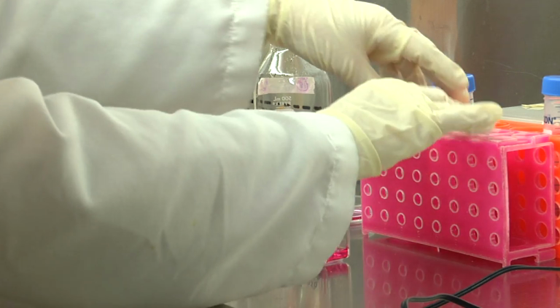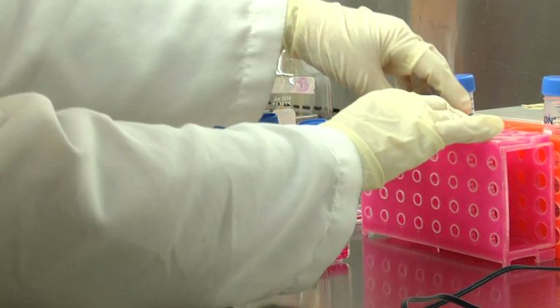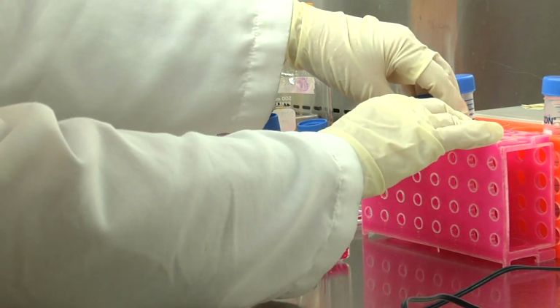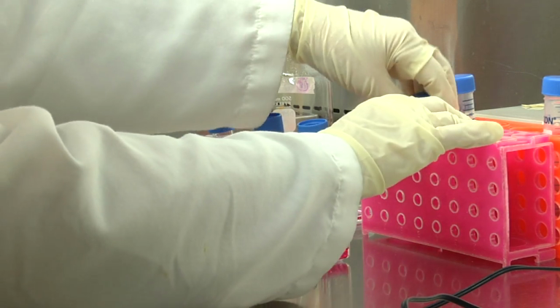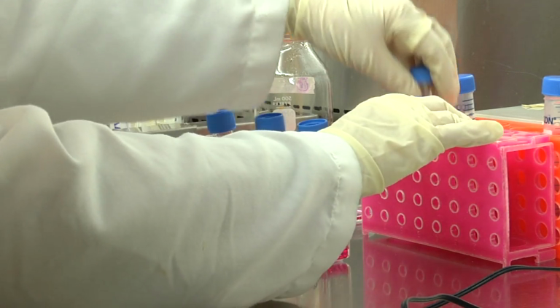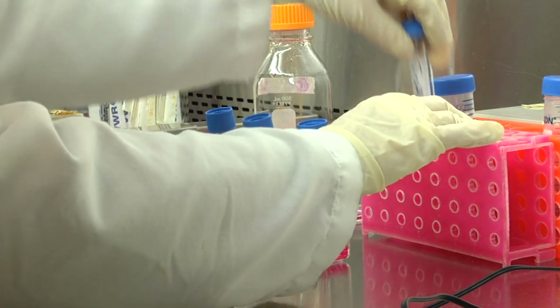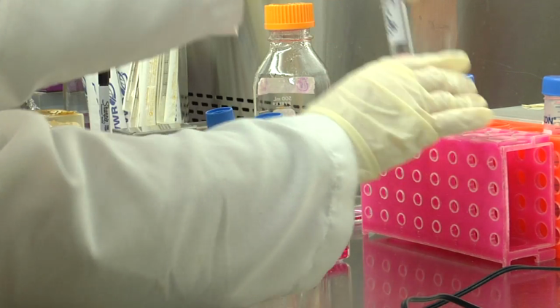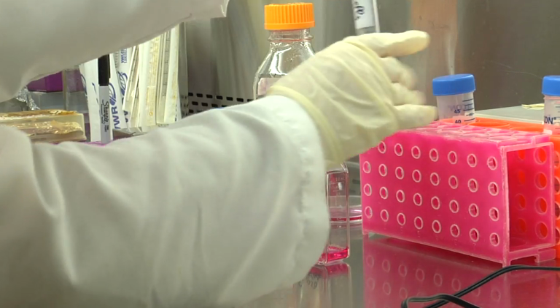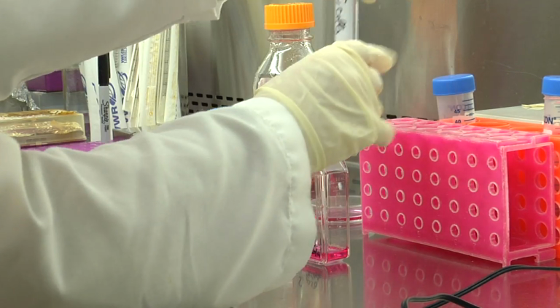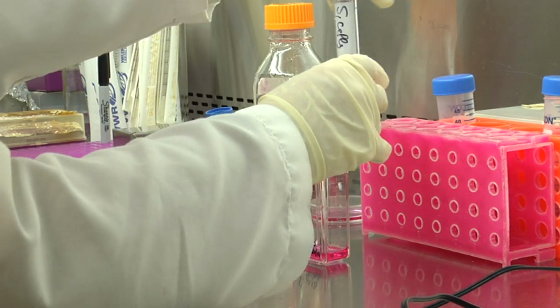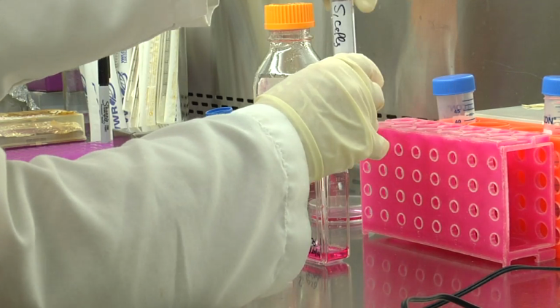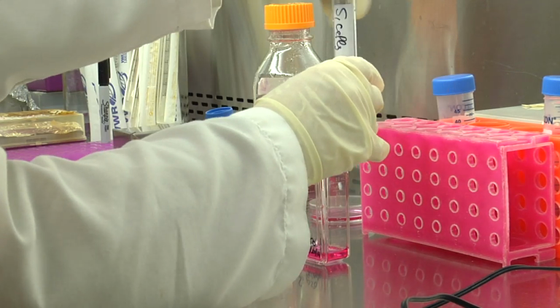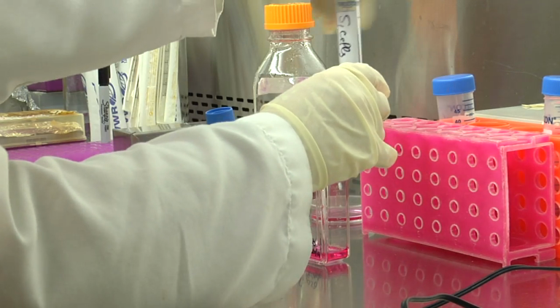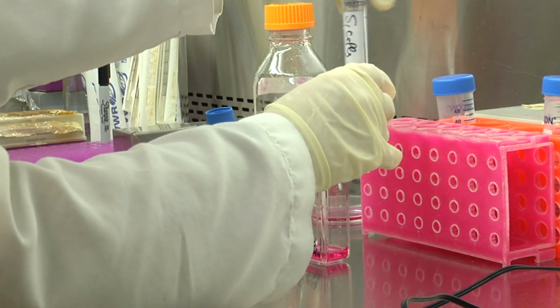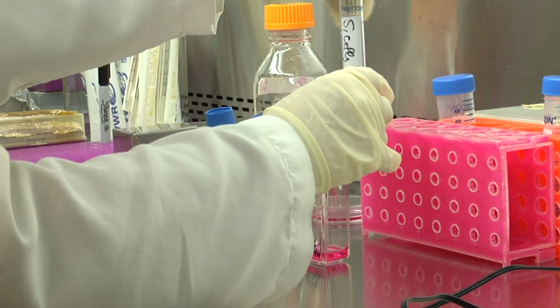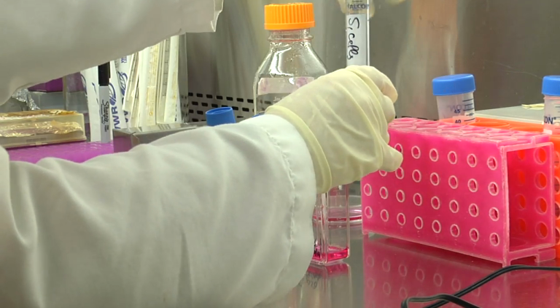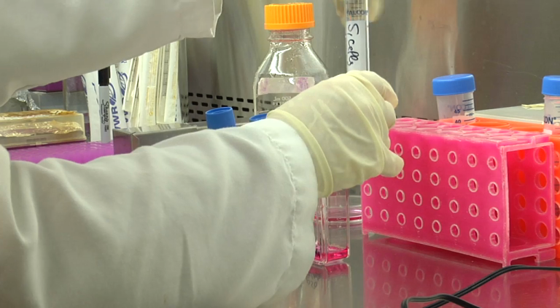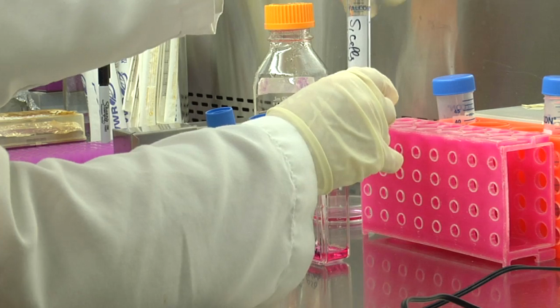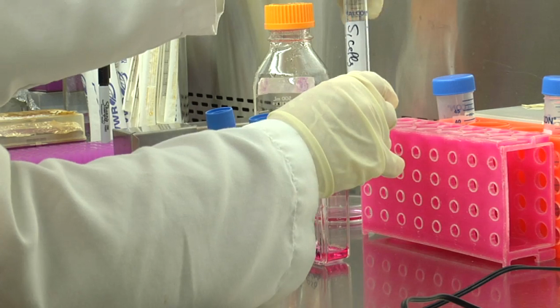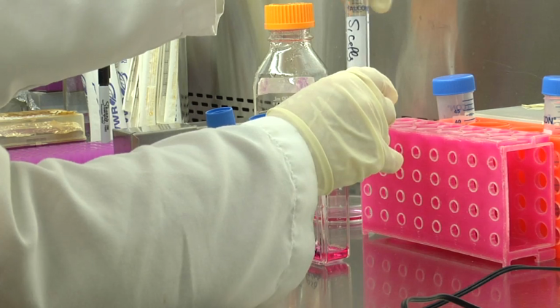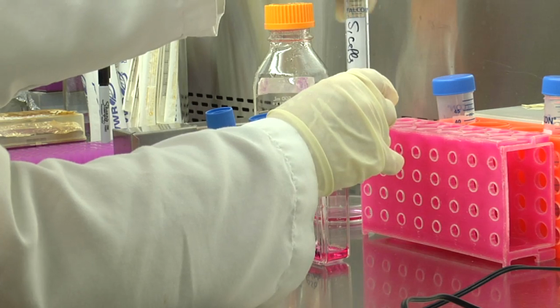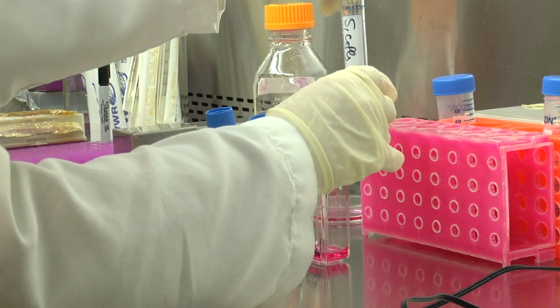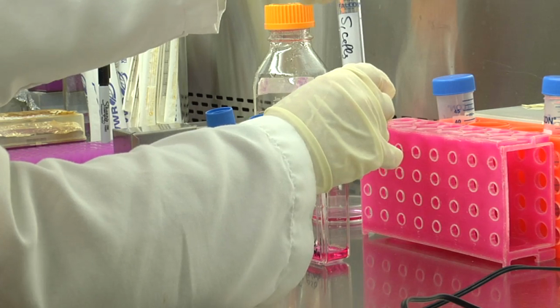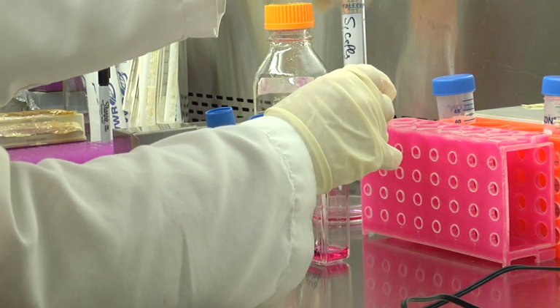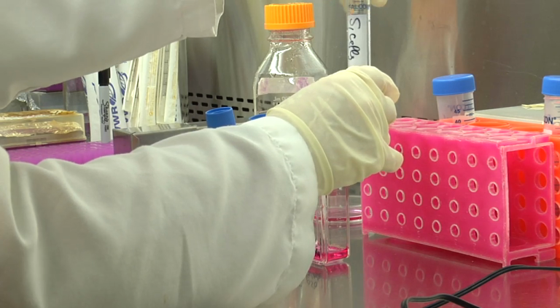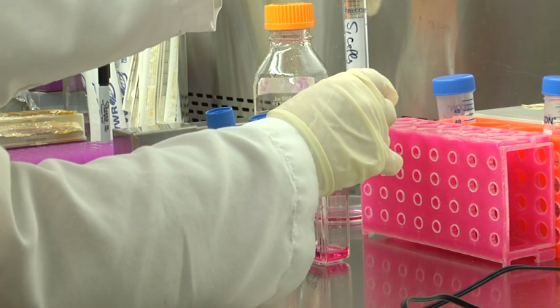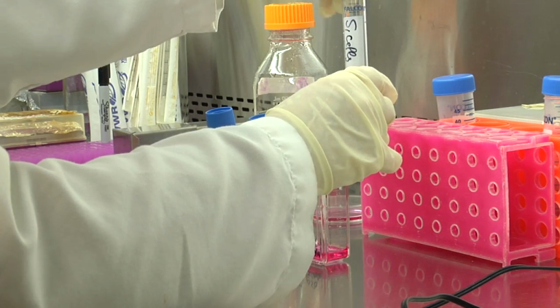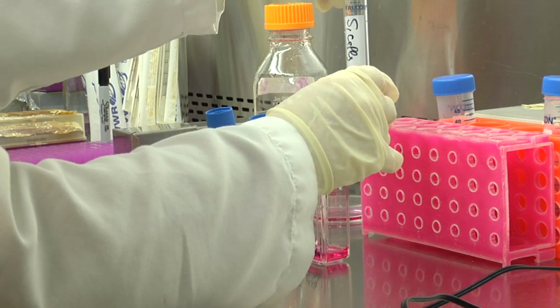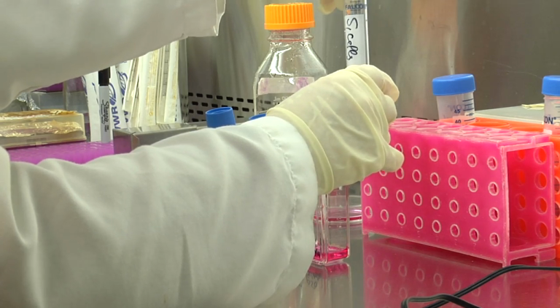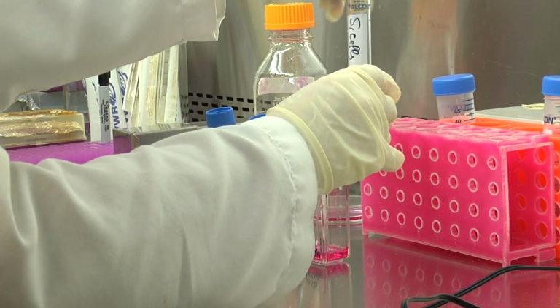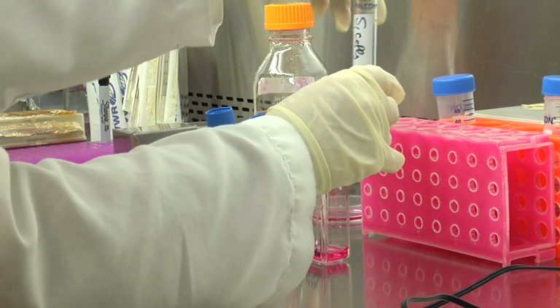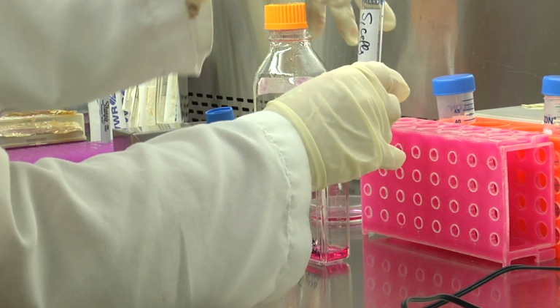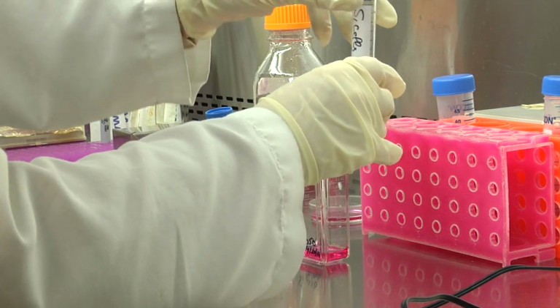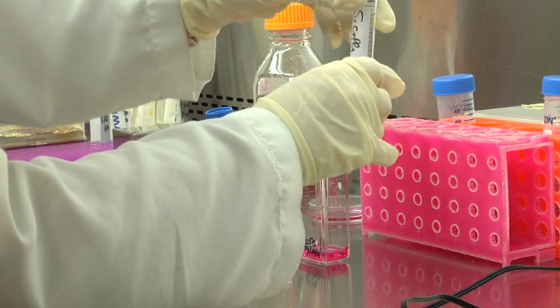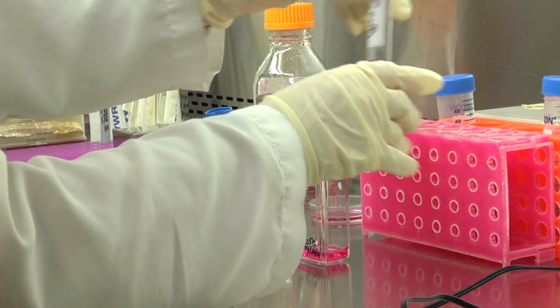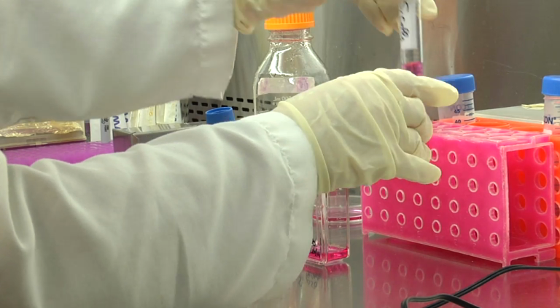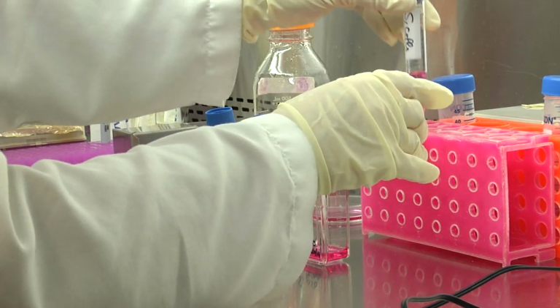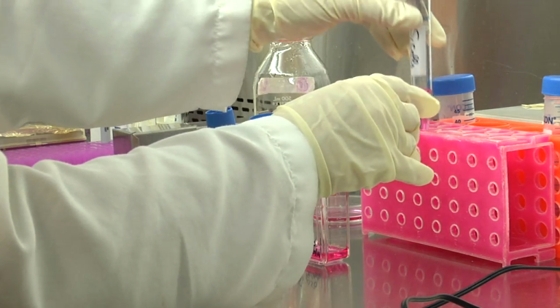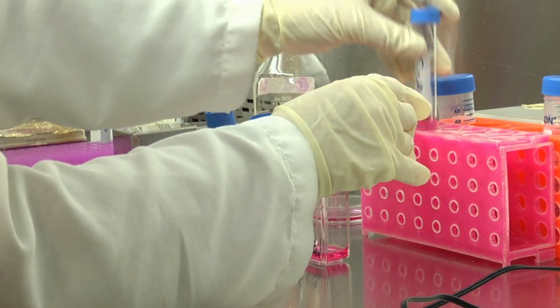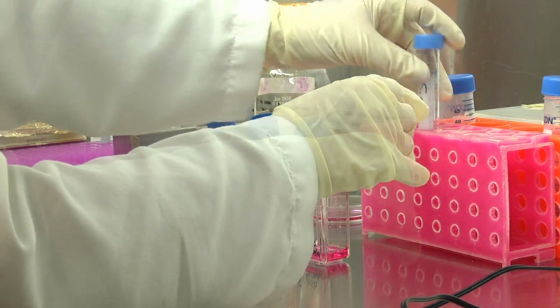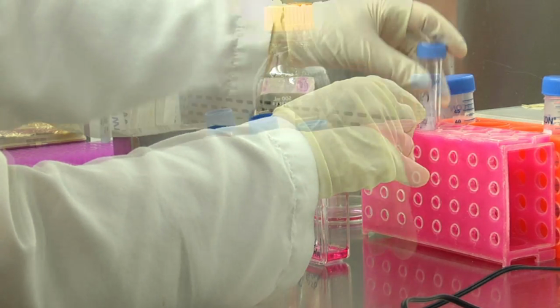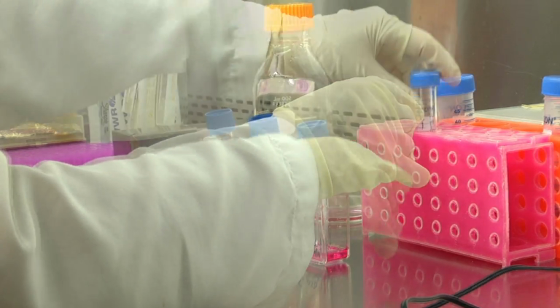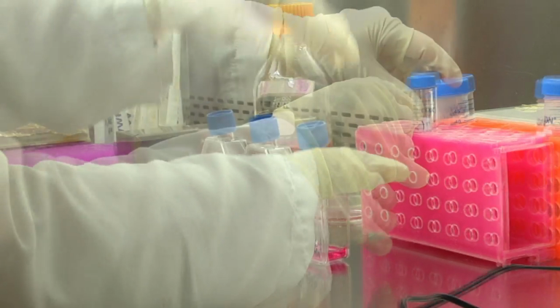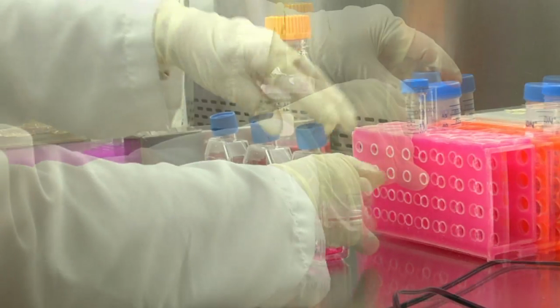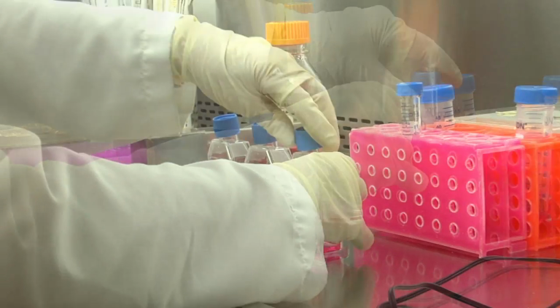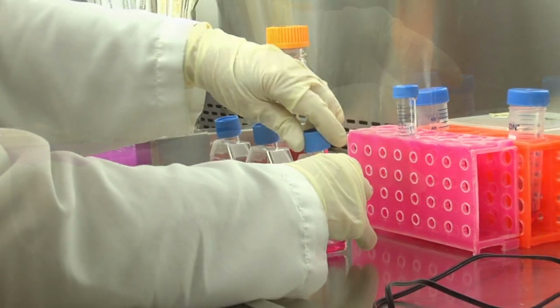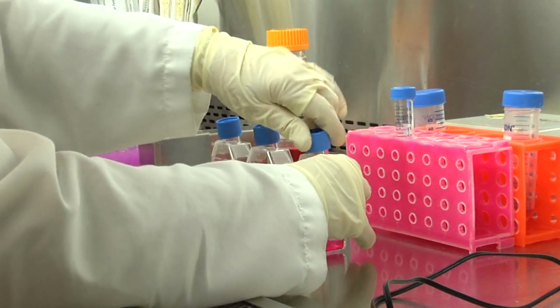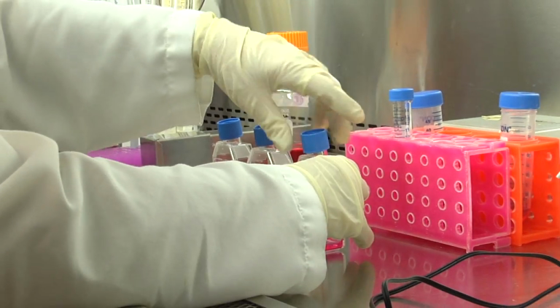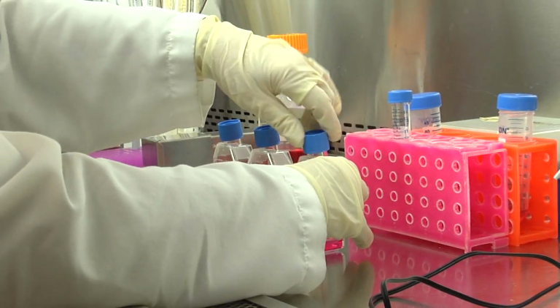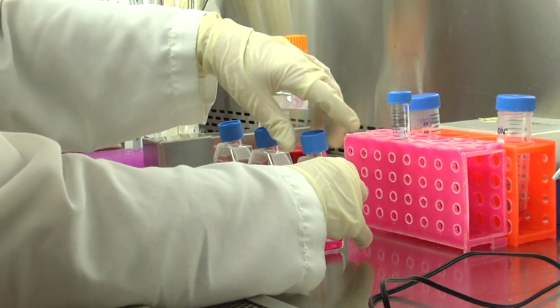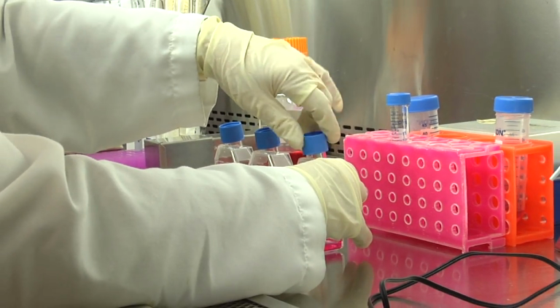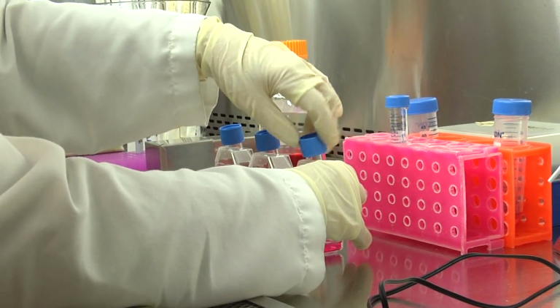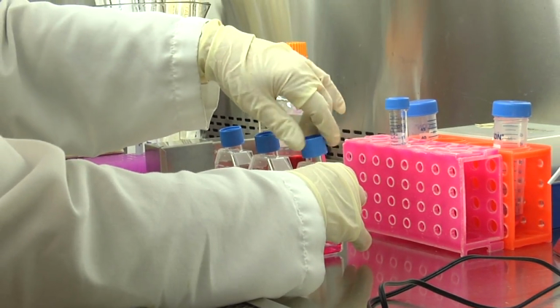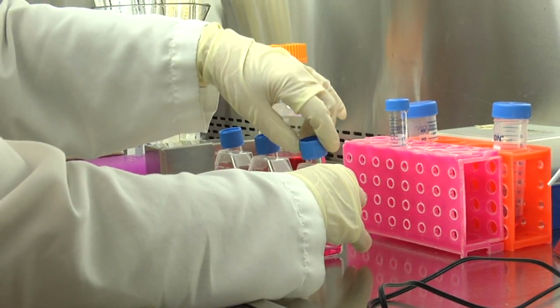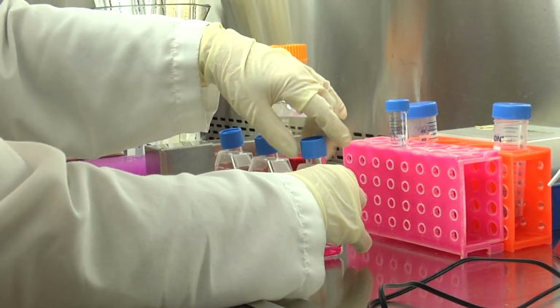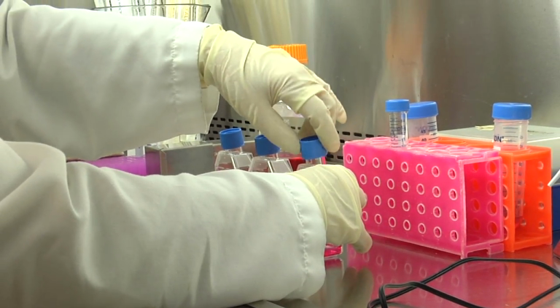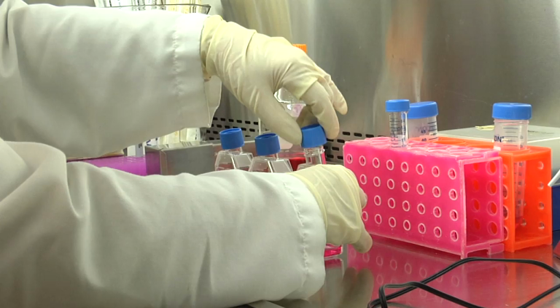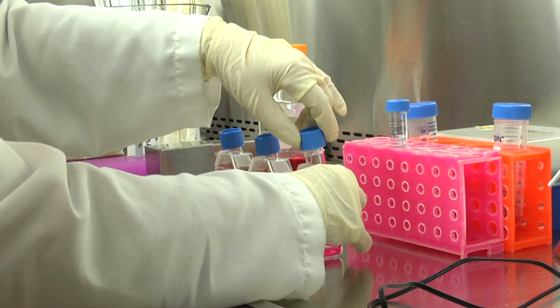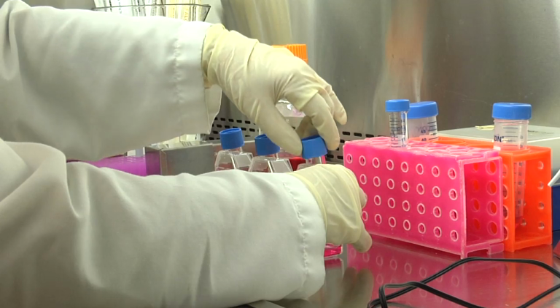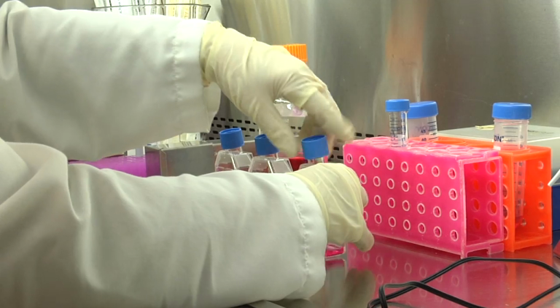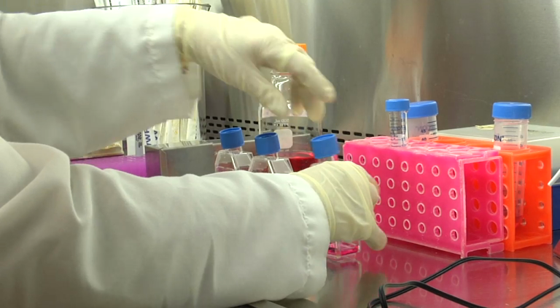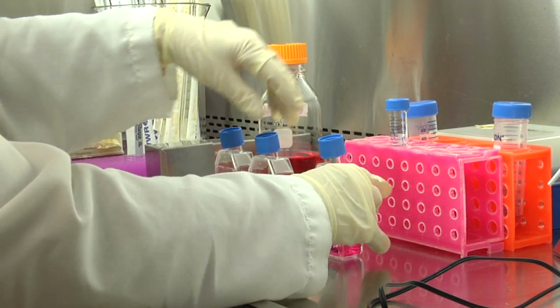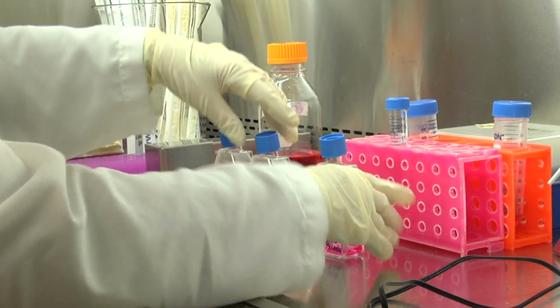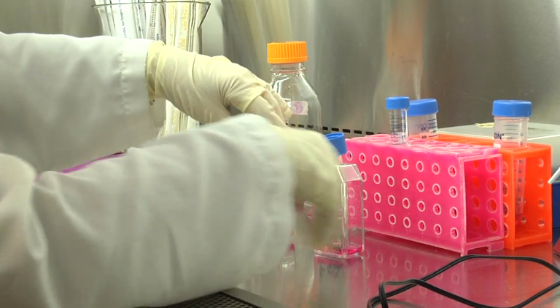Loosen the lid of the tube from which you will take the cells, but leave the lid on, and do the same for each flask.